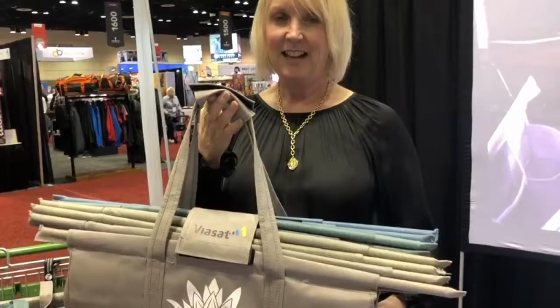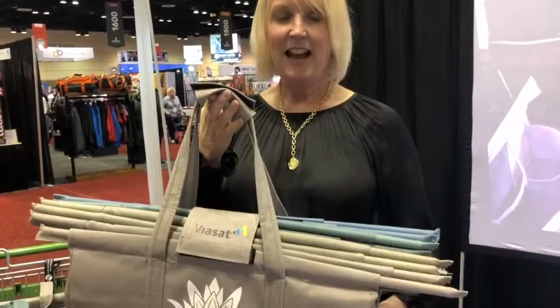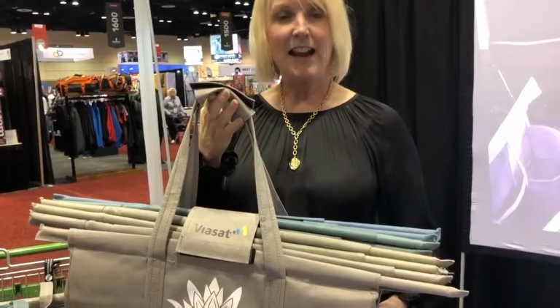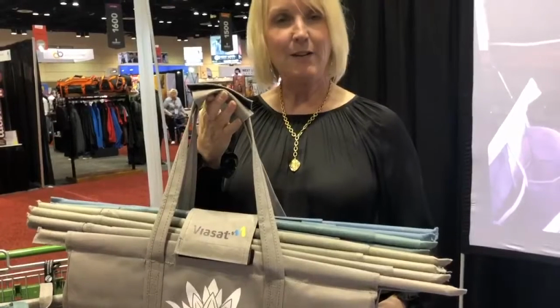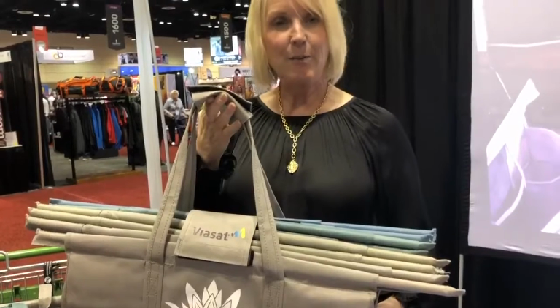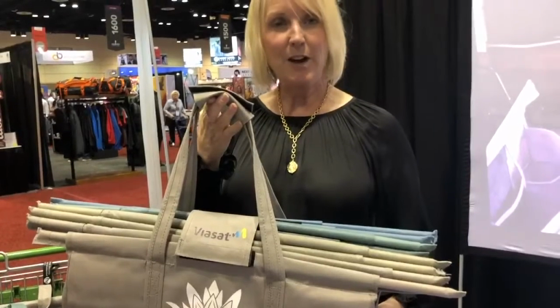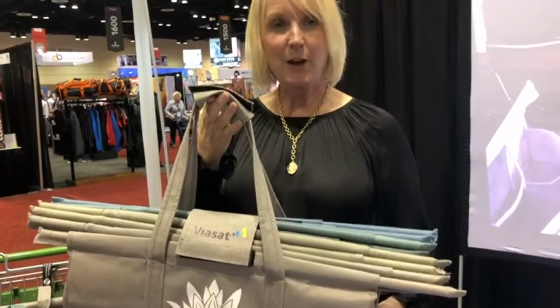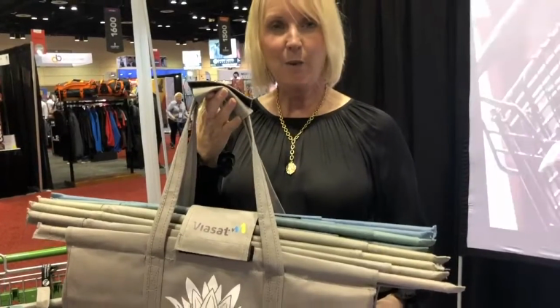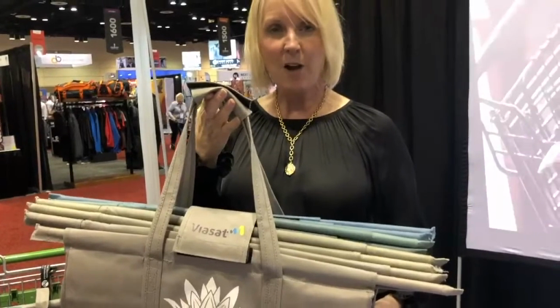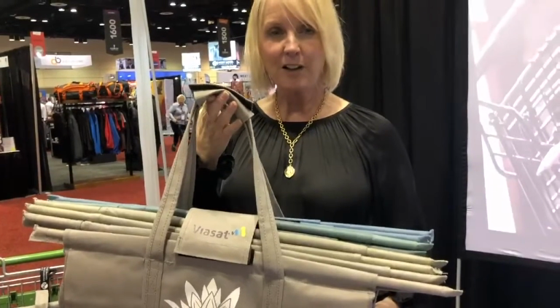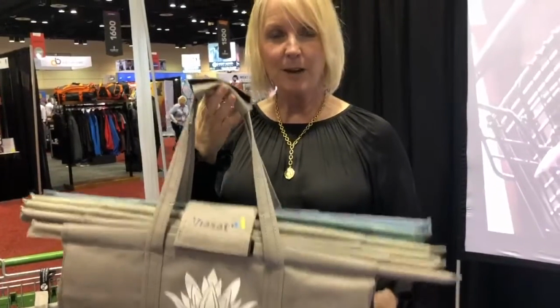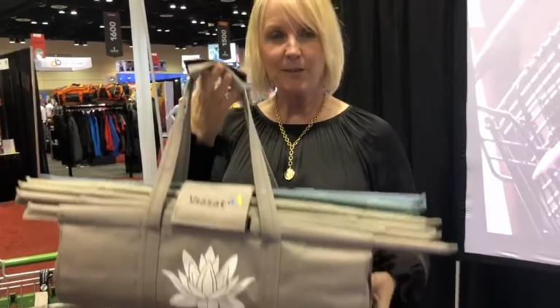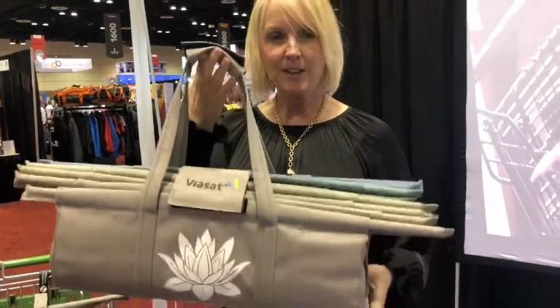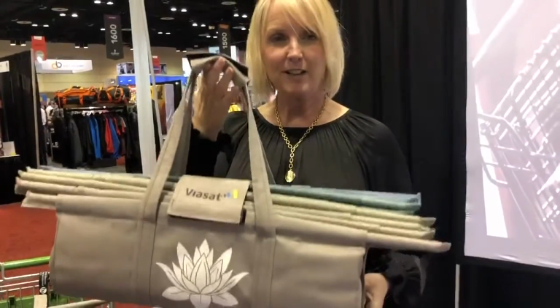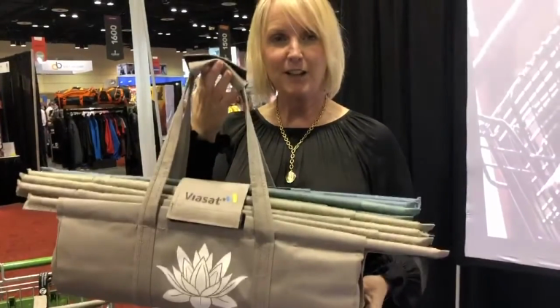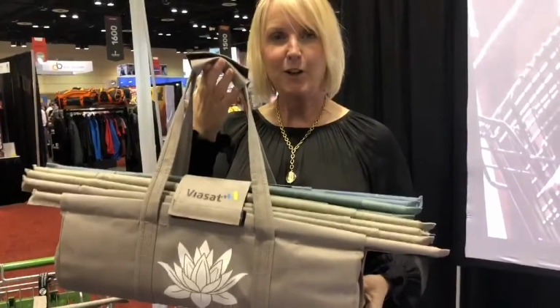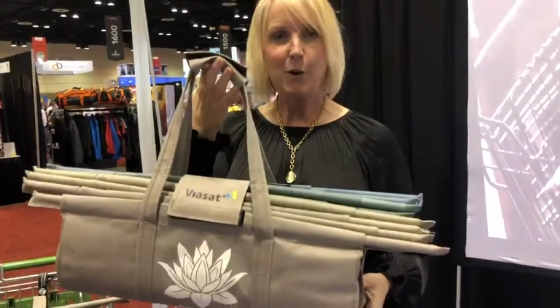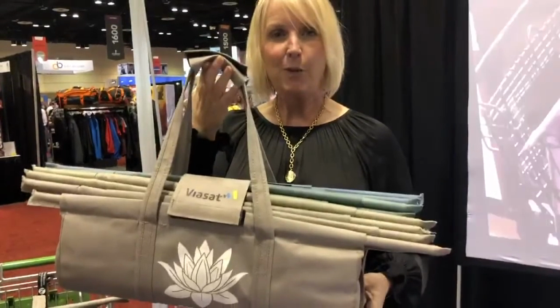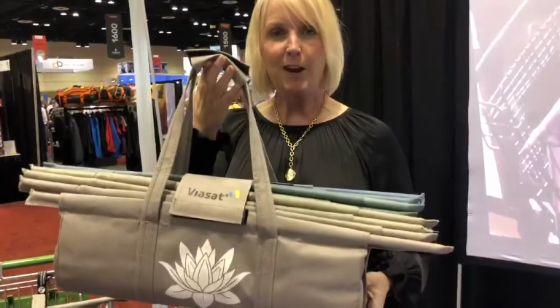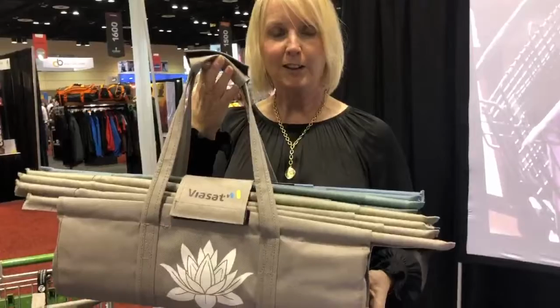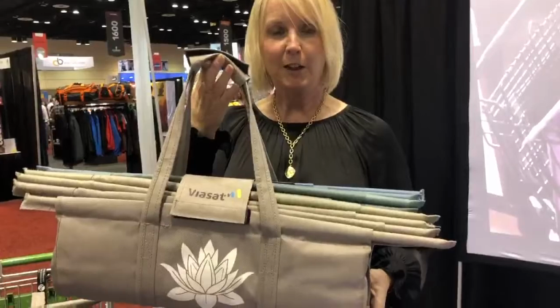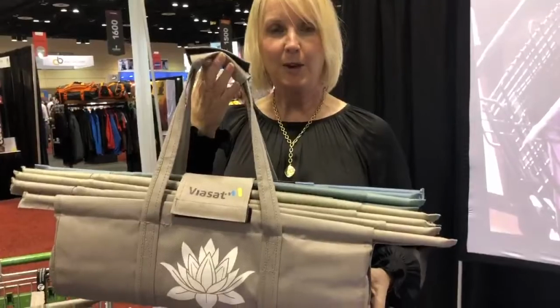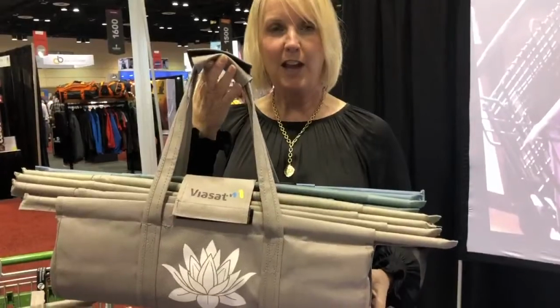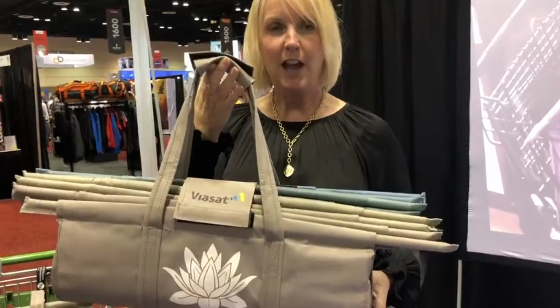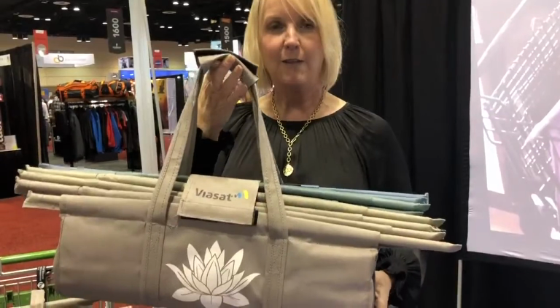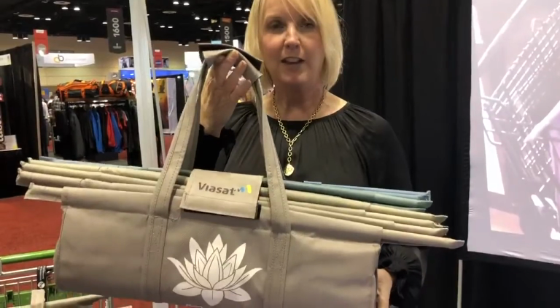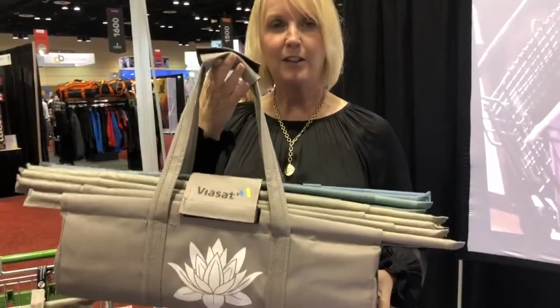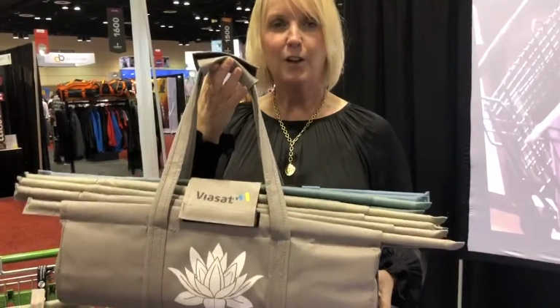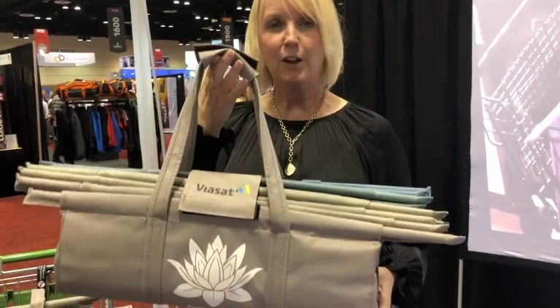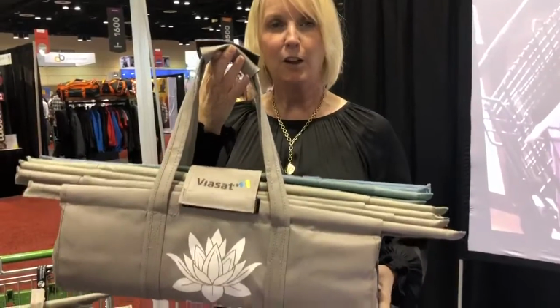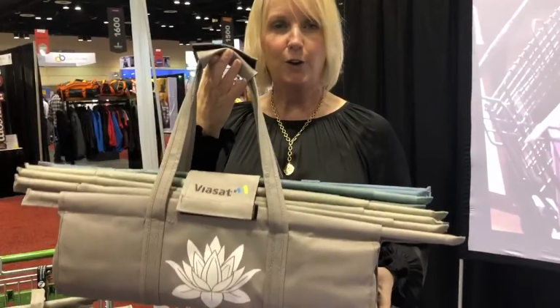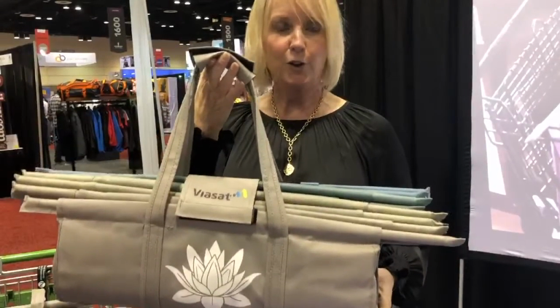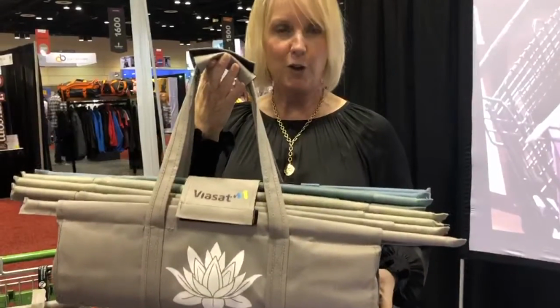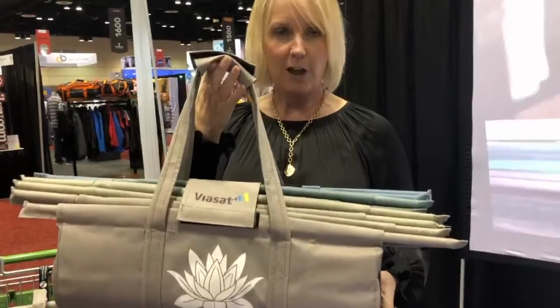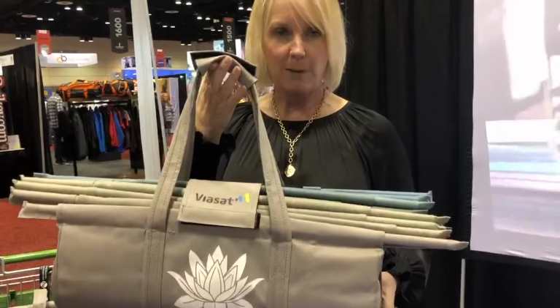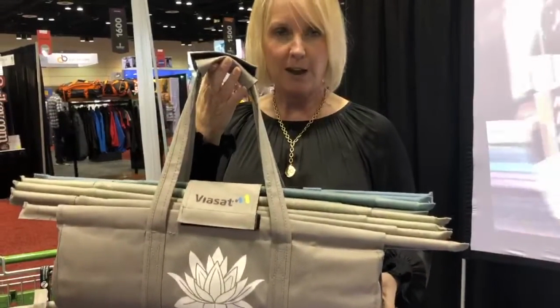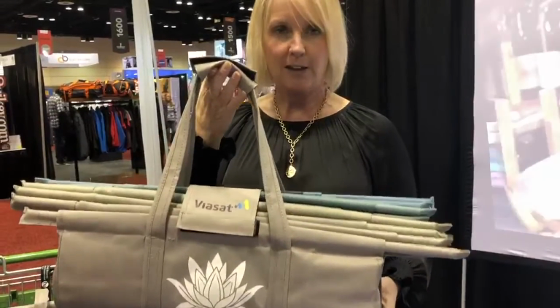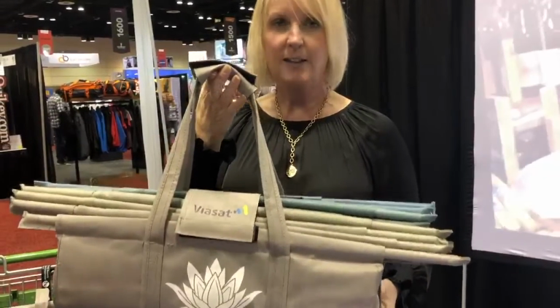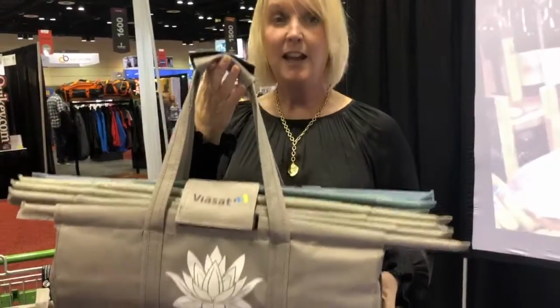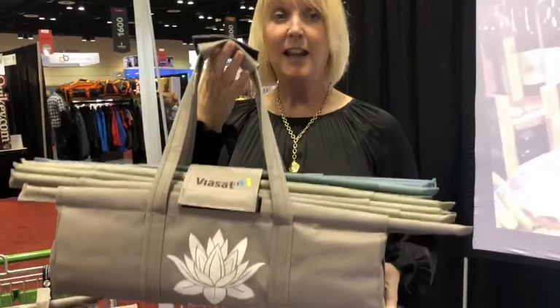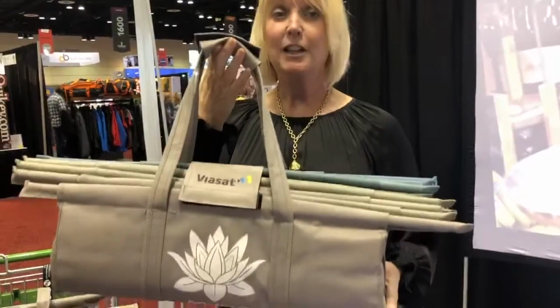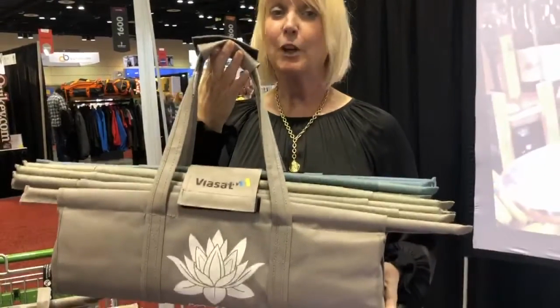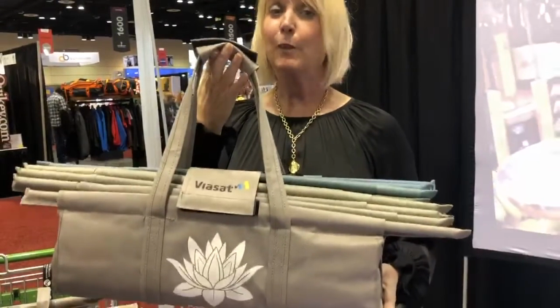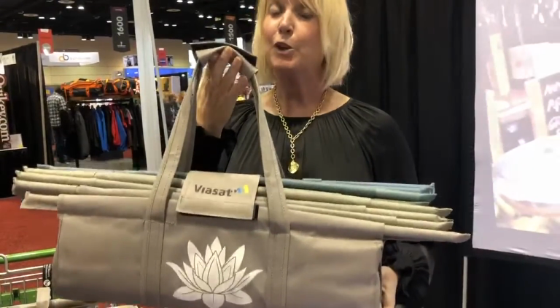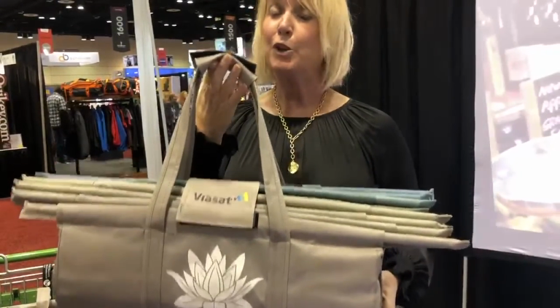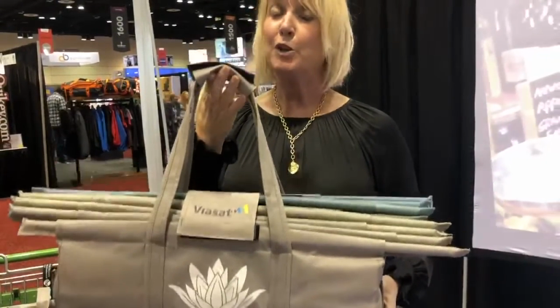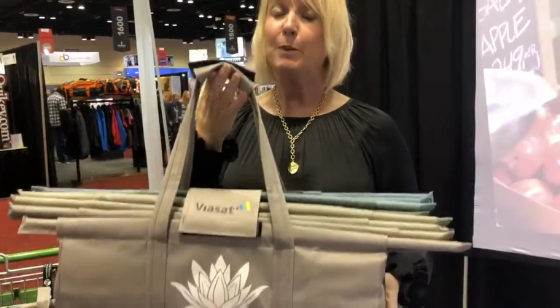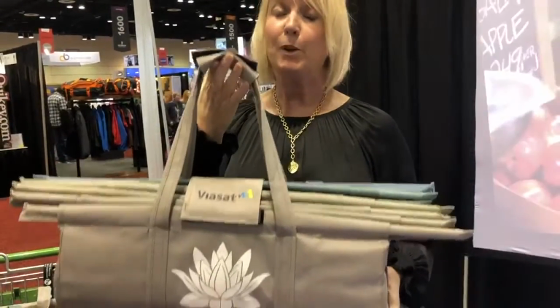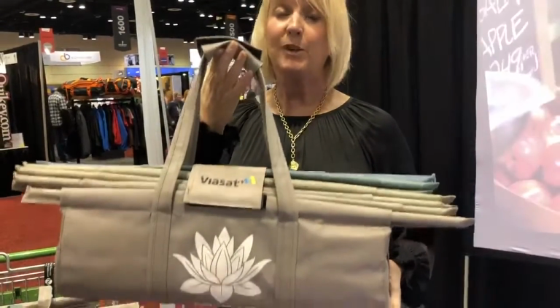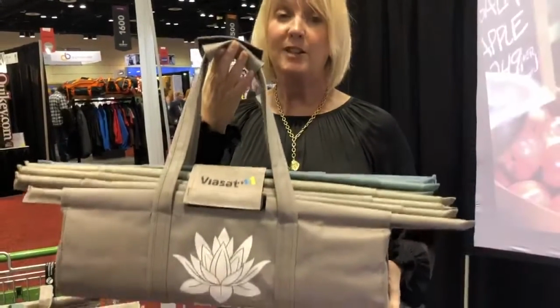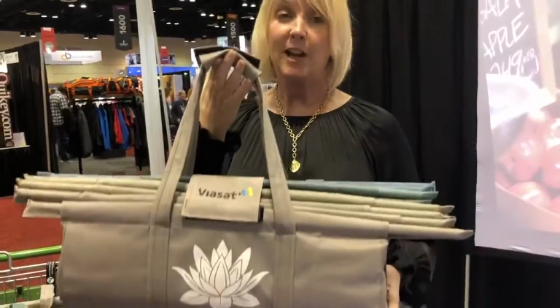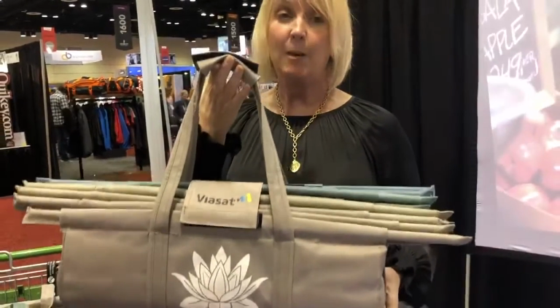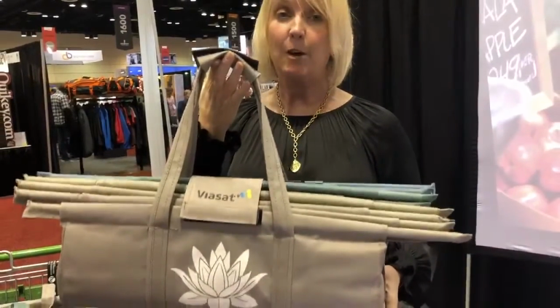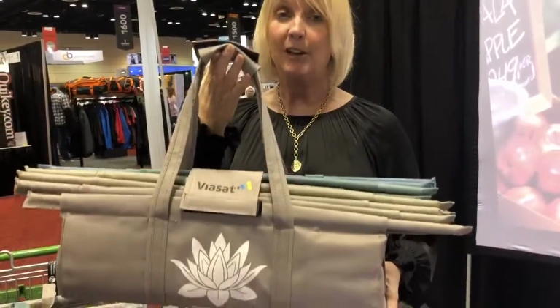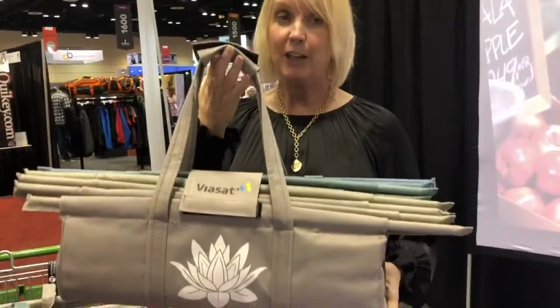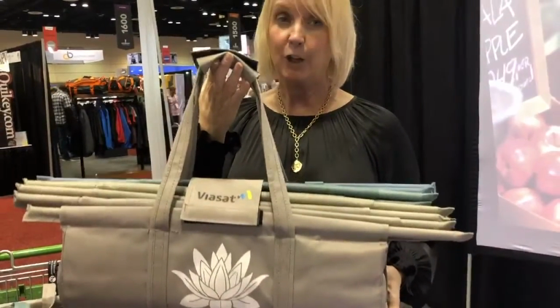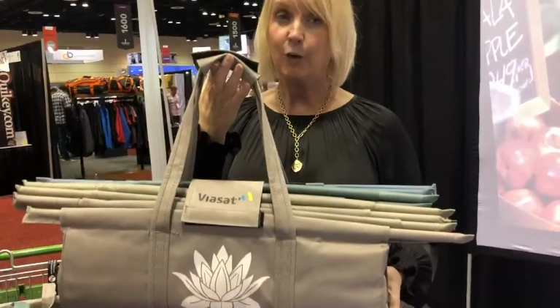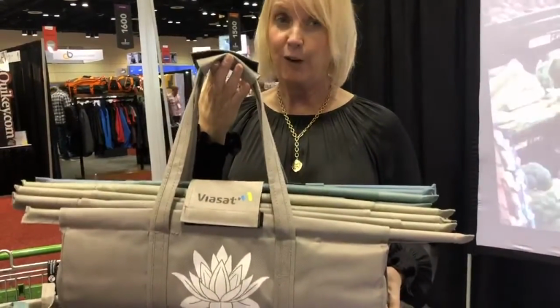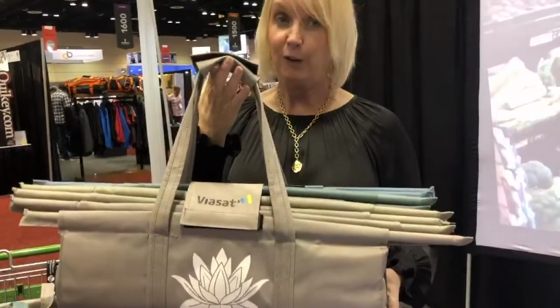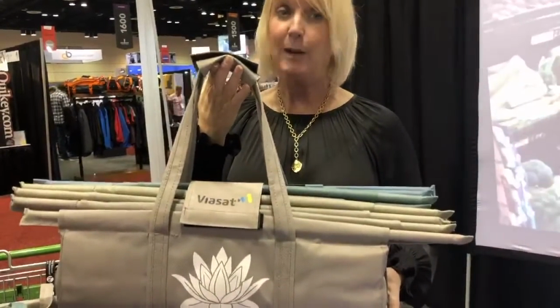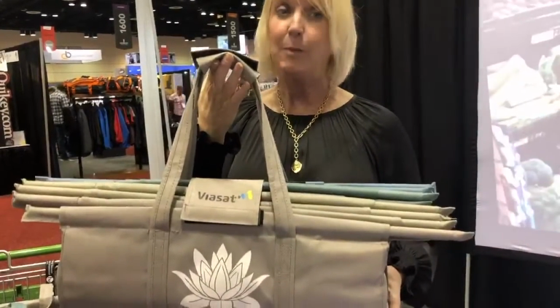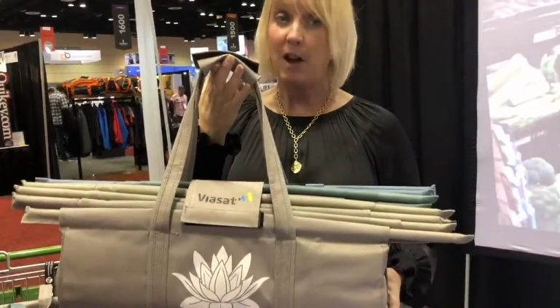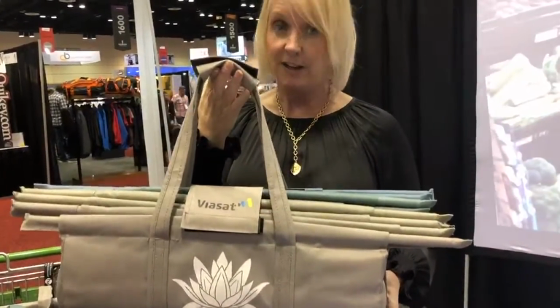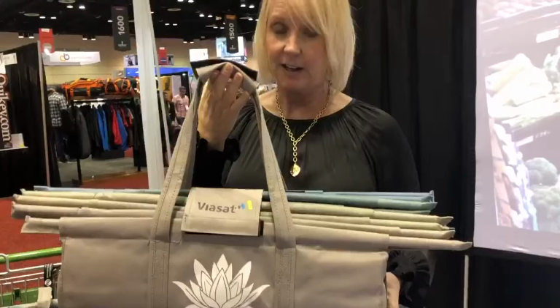Hi, everybody. Welcome. This is a new product that we have. It's called Lotus Trolley Bag. It's a reusable, recyclable, eco-friendly product.